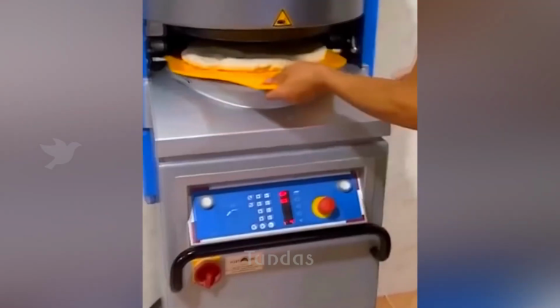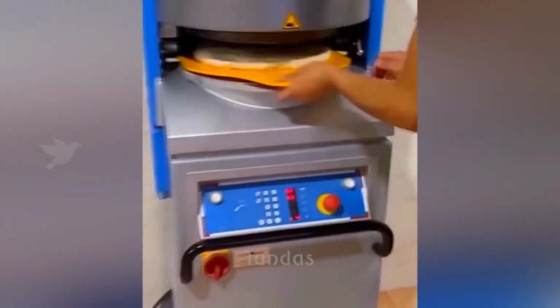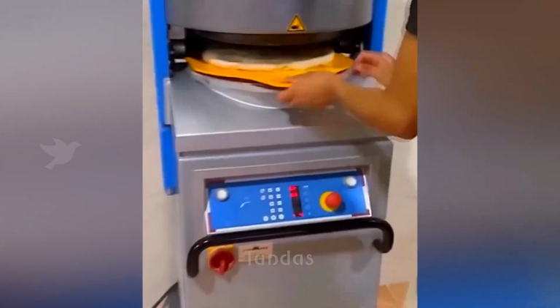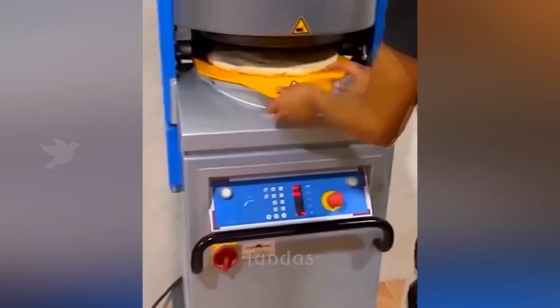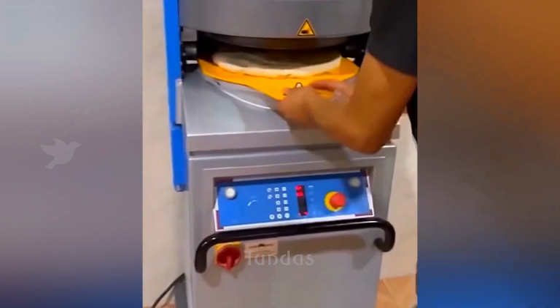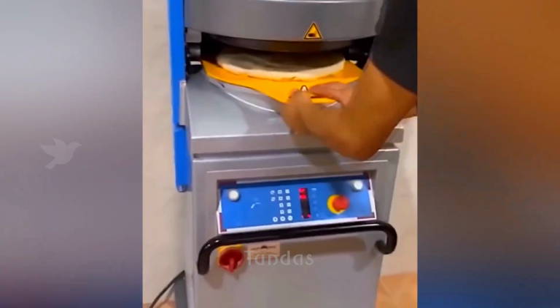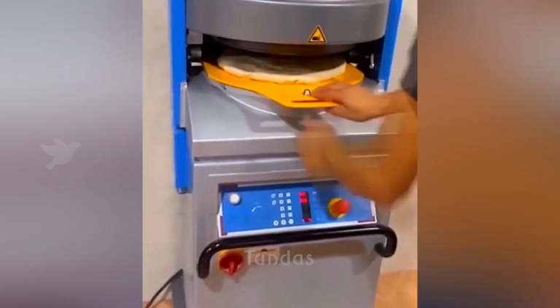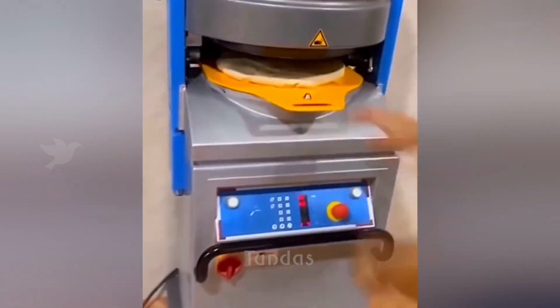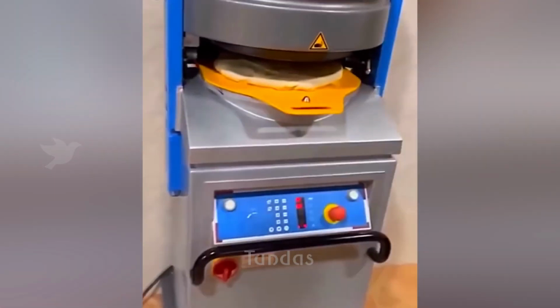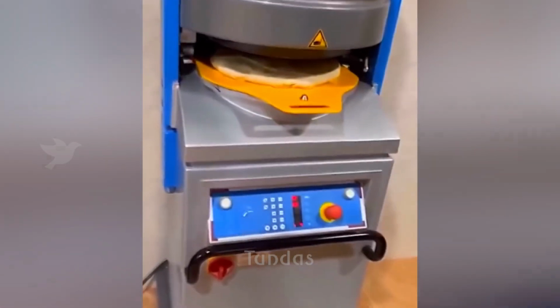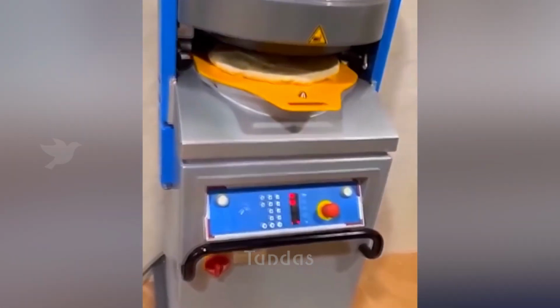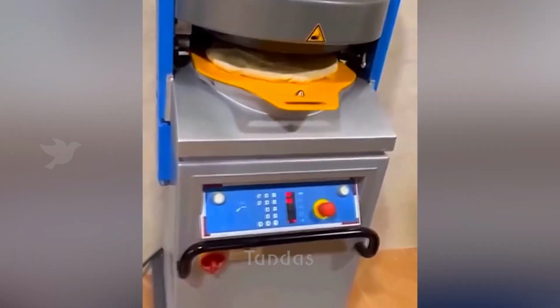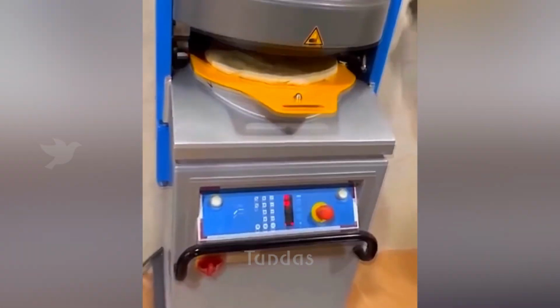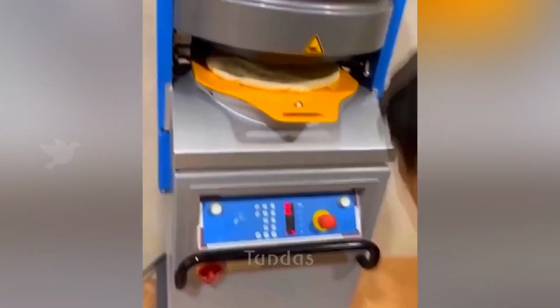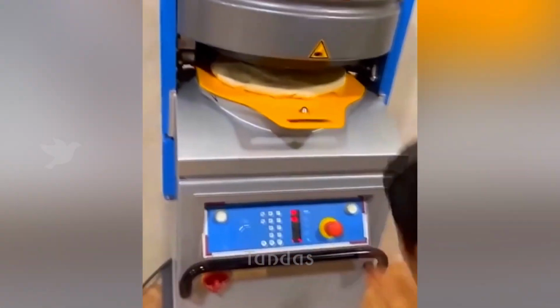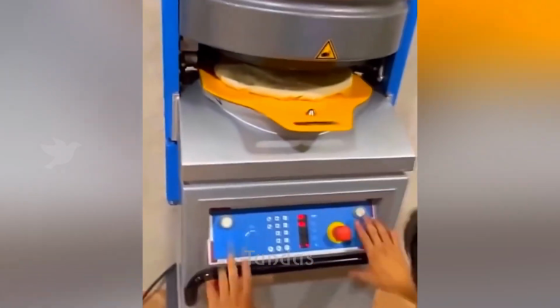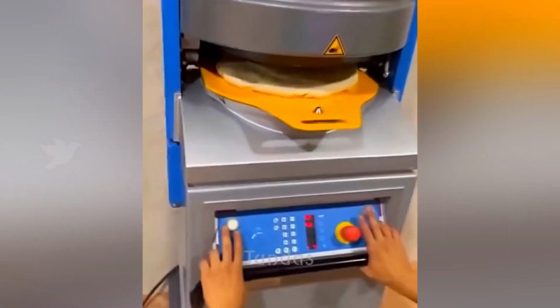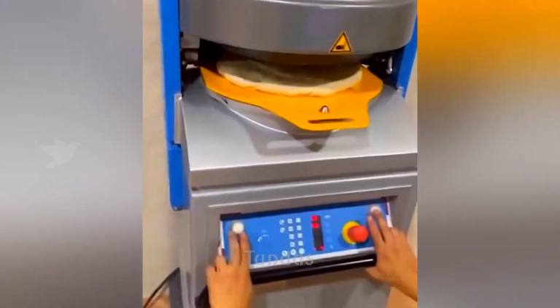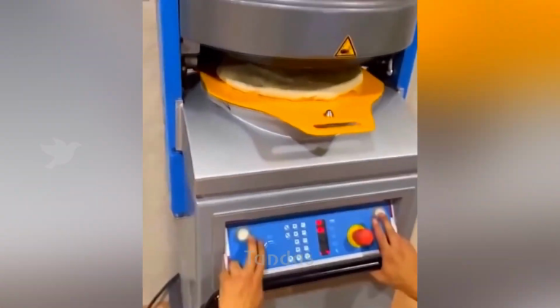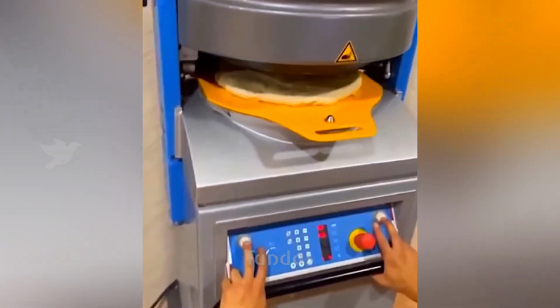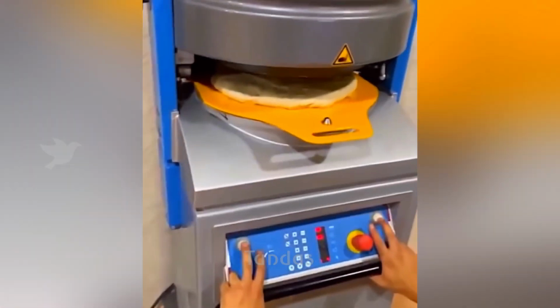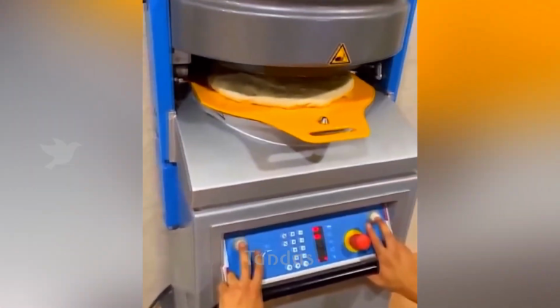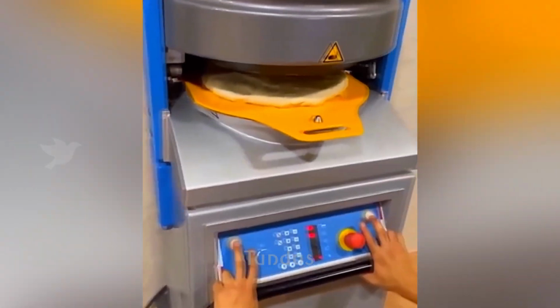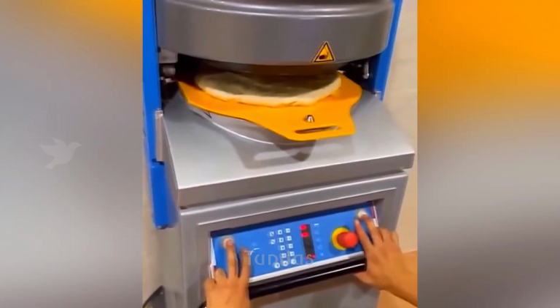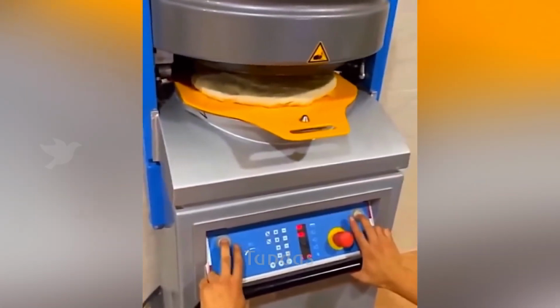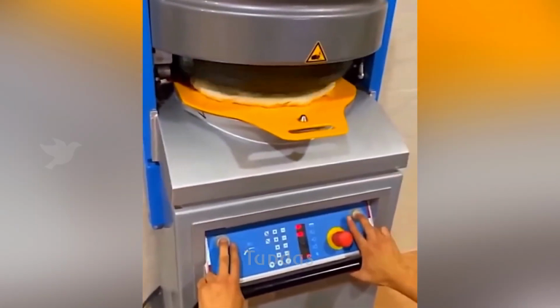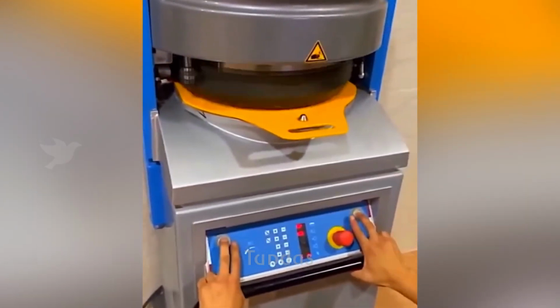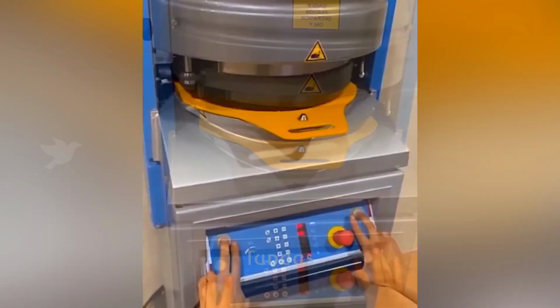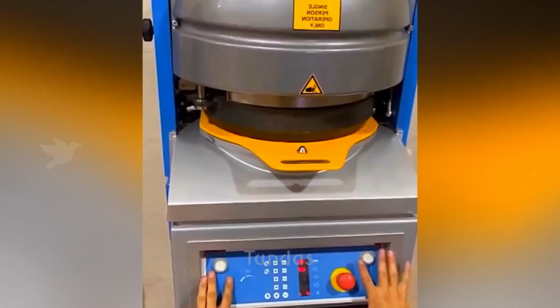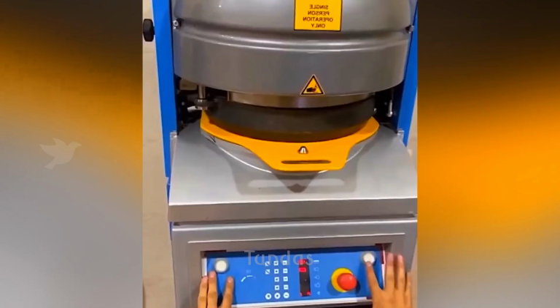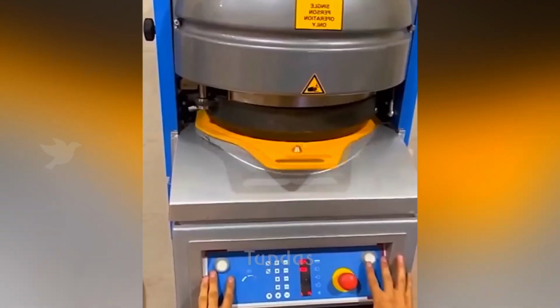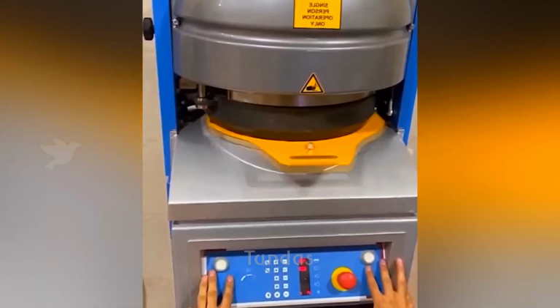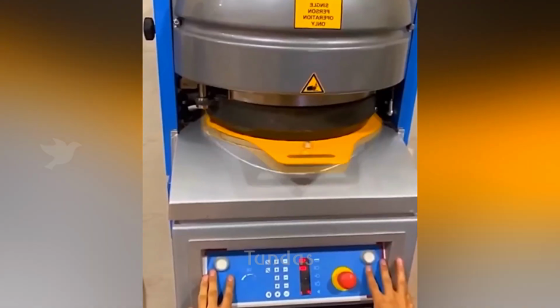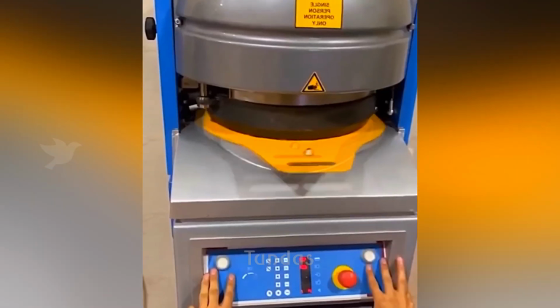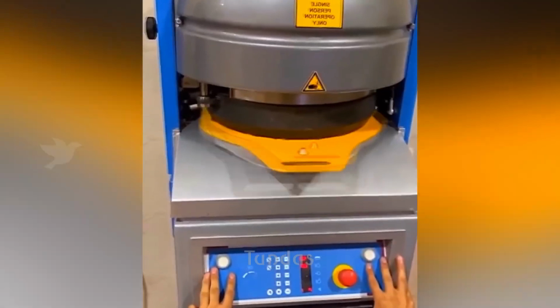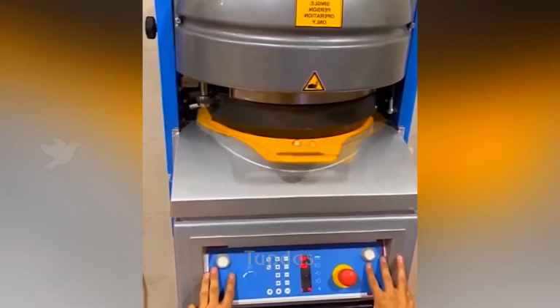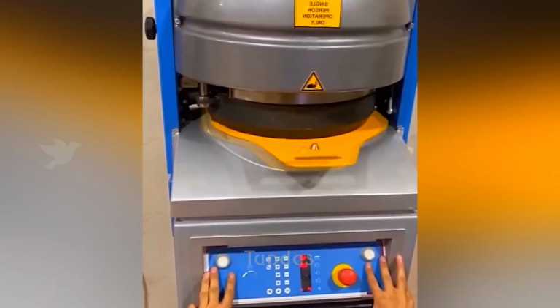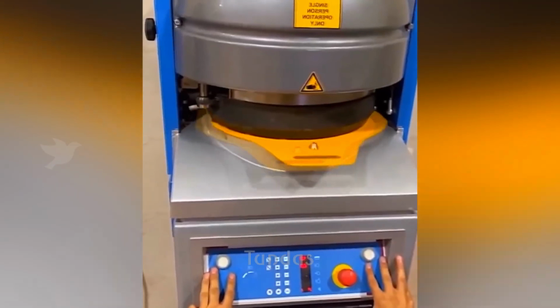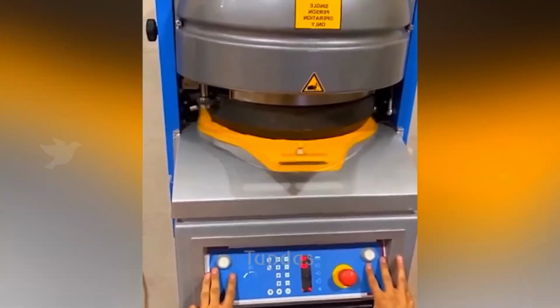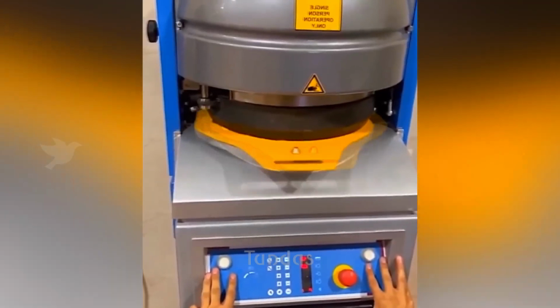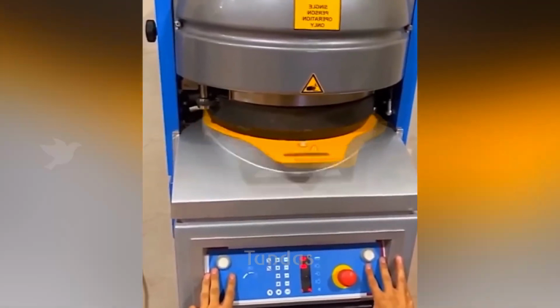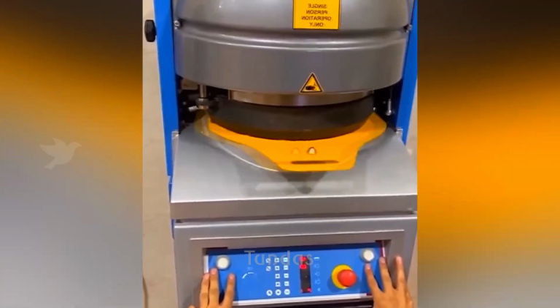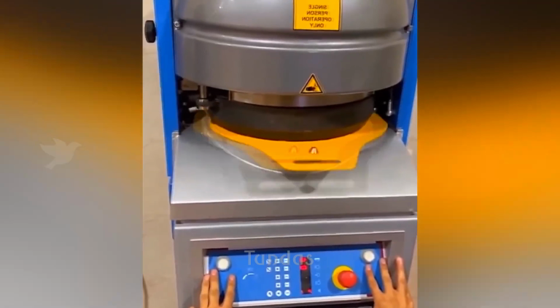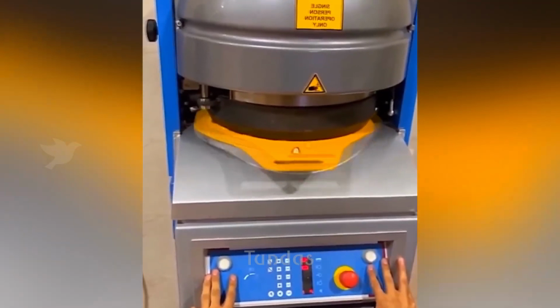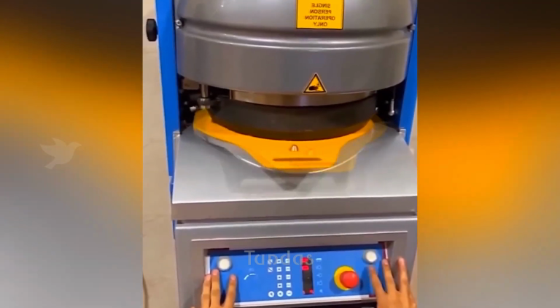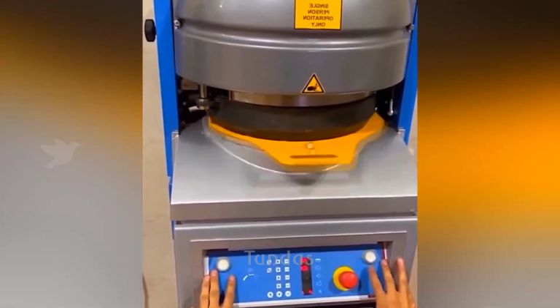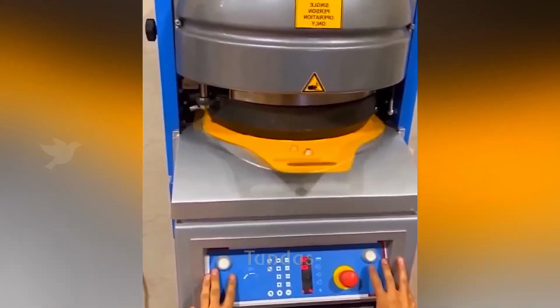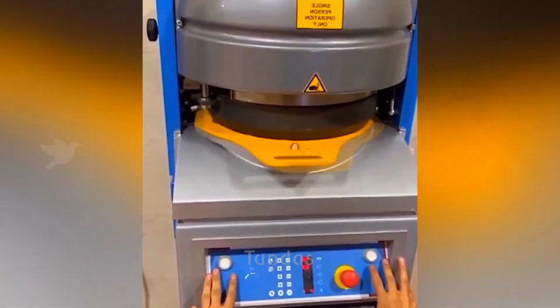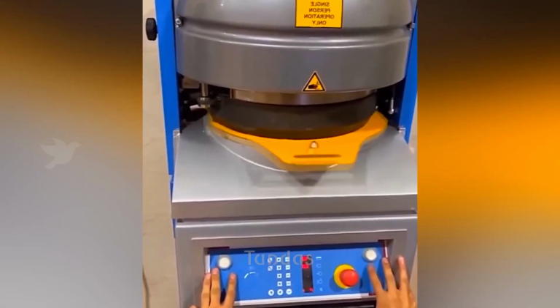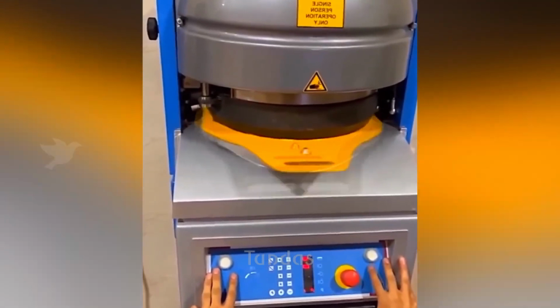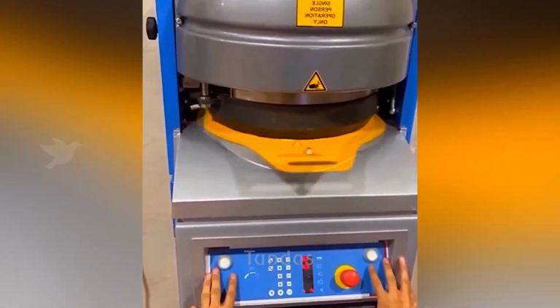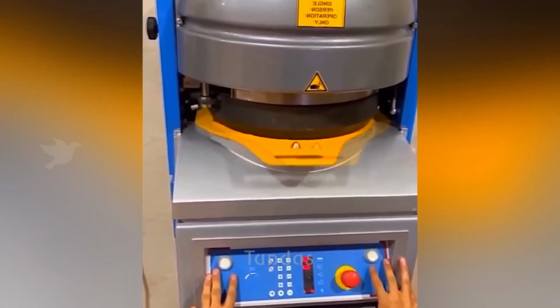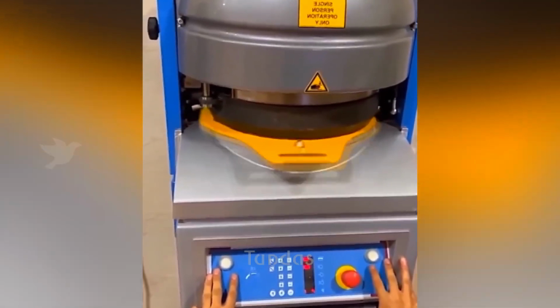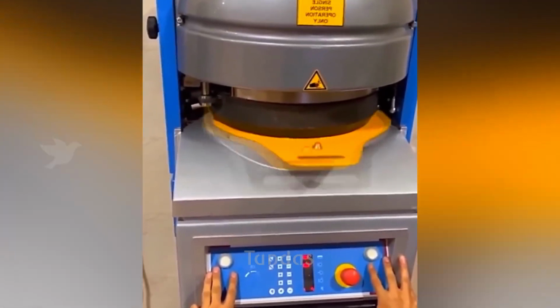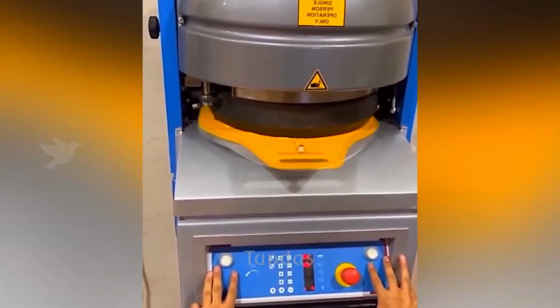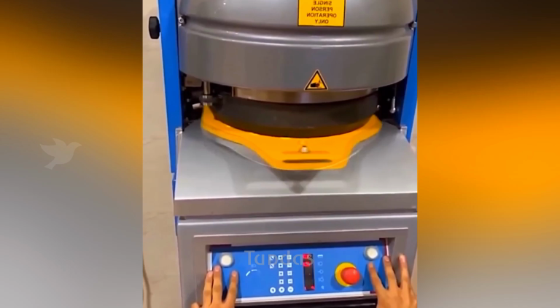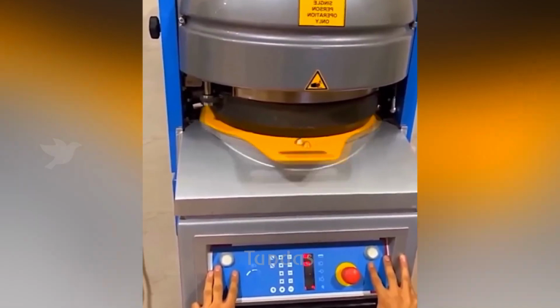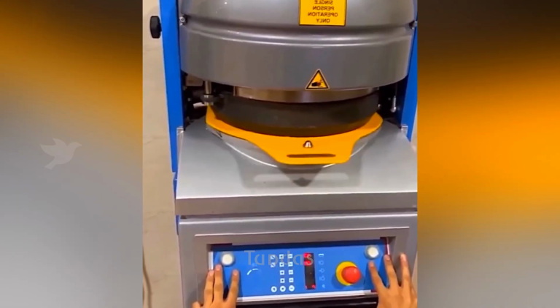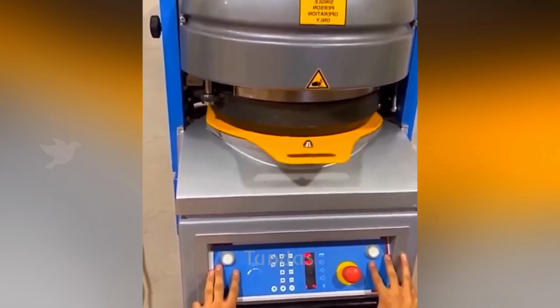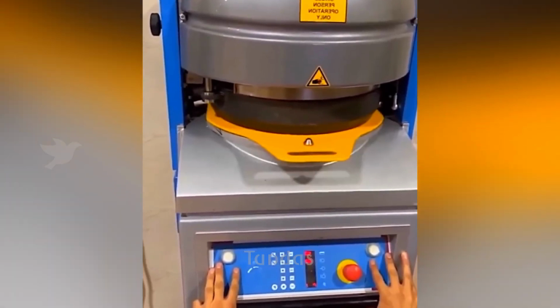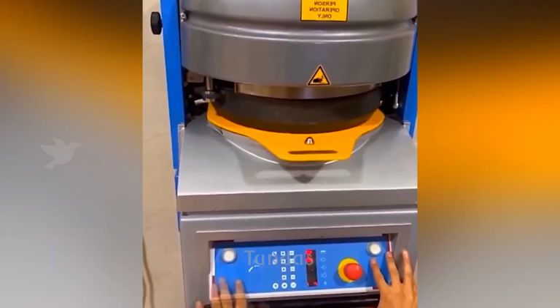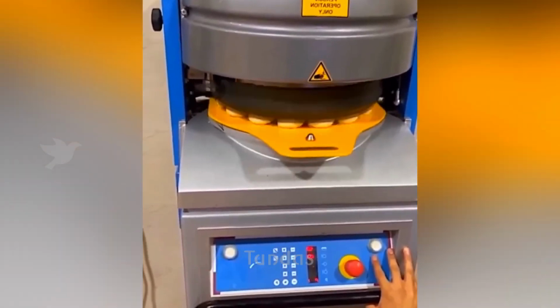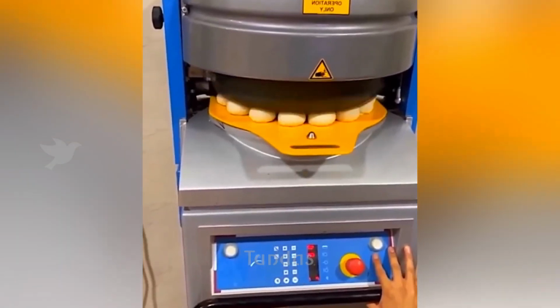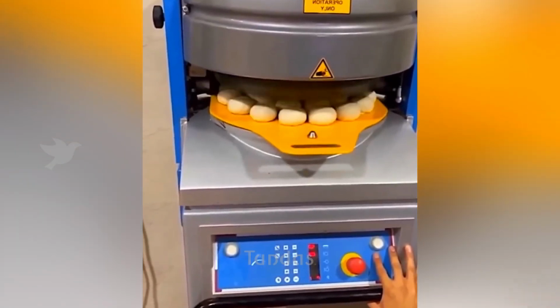This machine shapes dough into round balls with circular motions in just a few seconds, ready for baking.